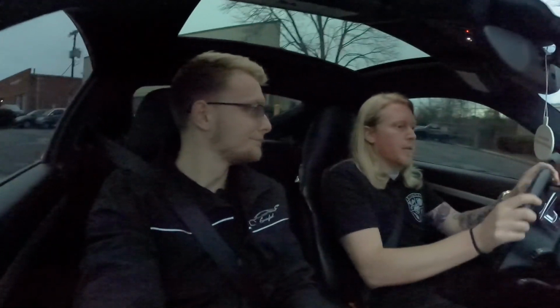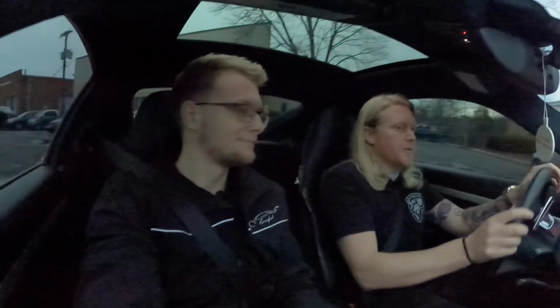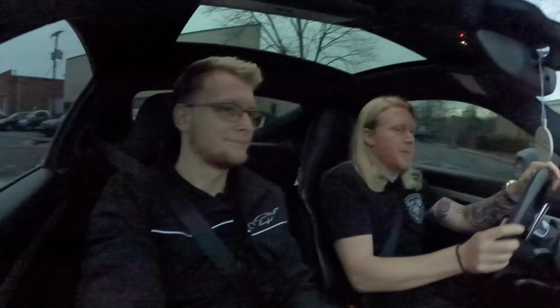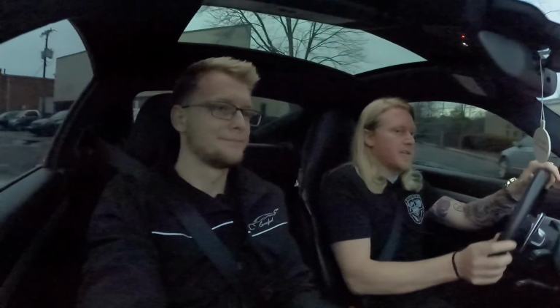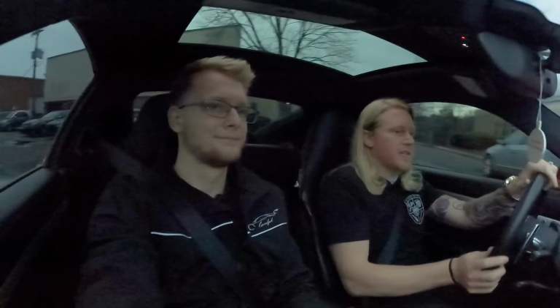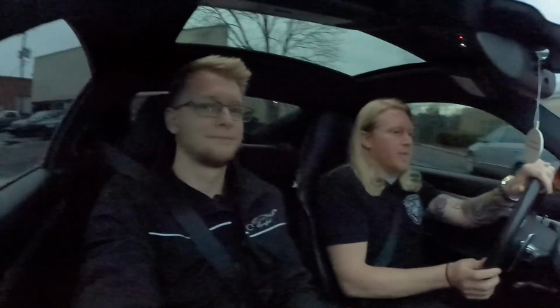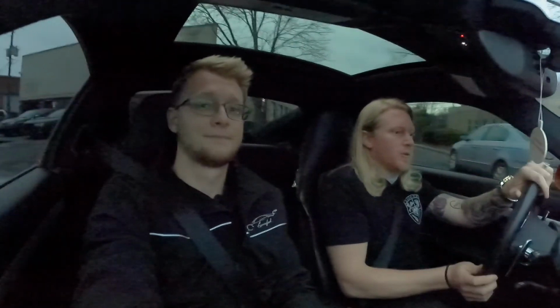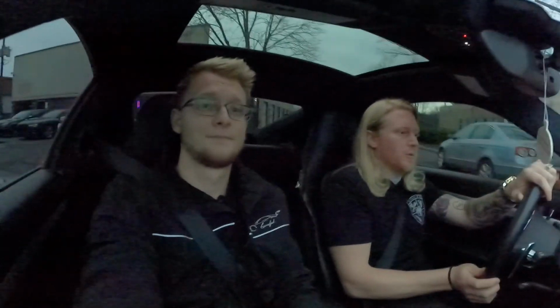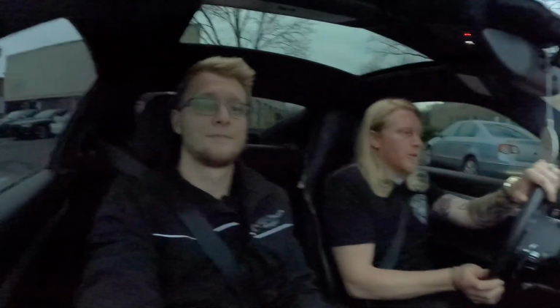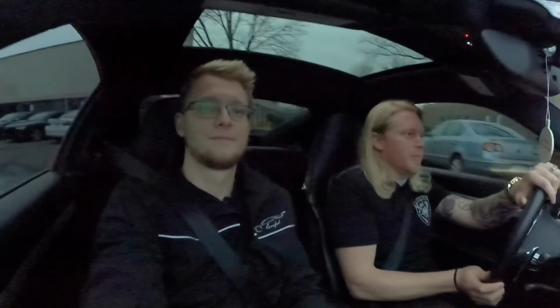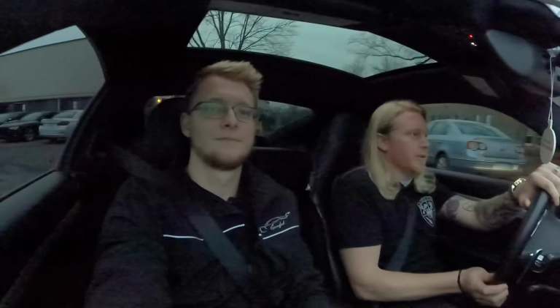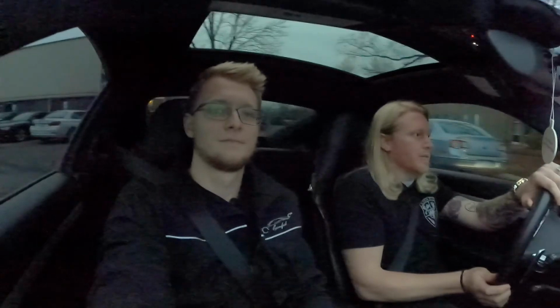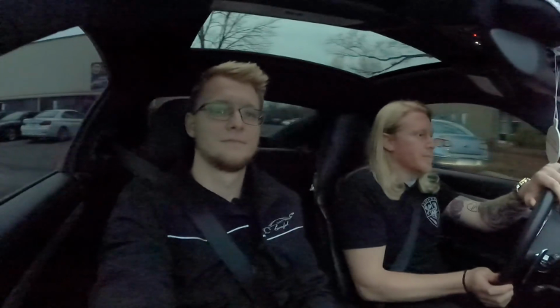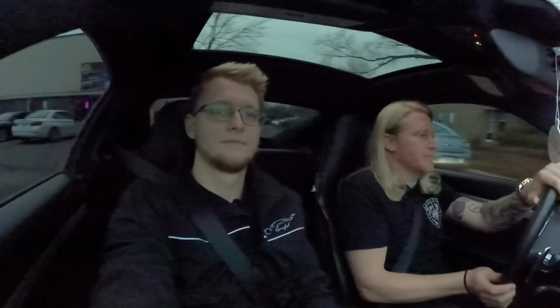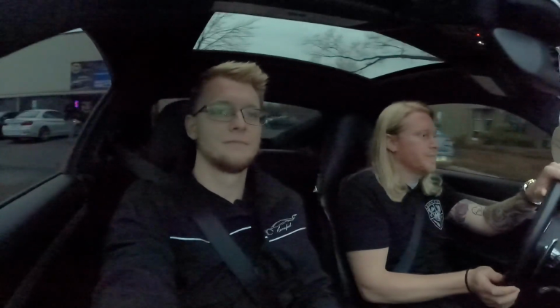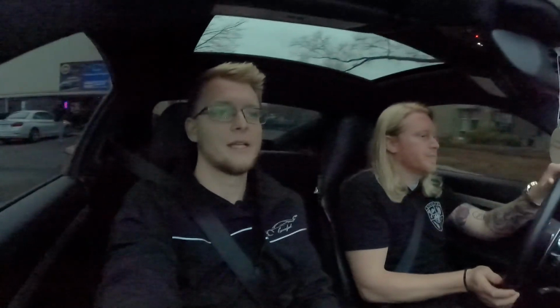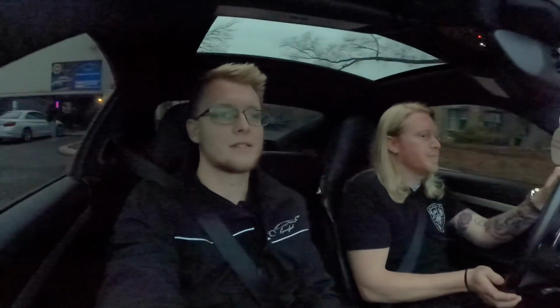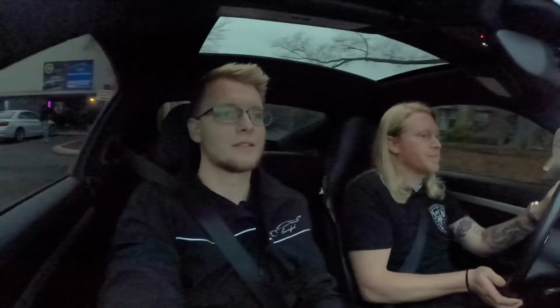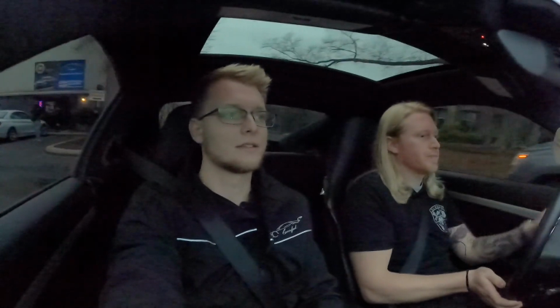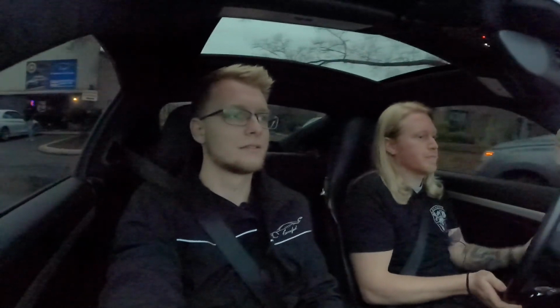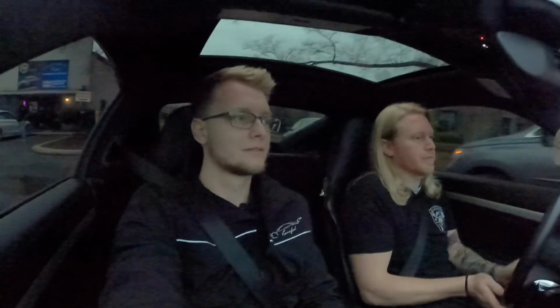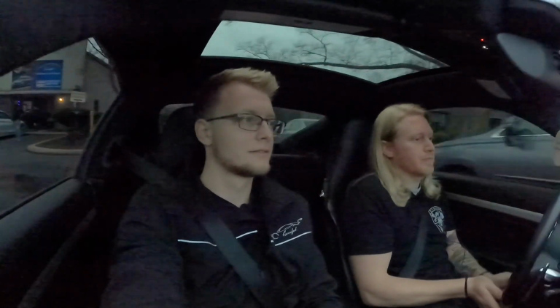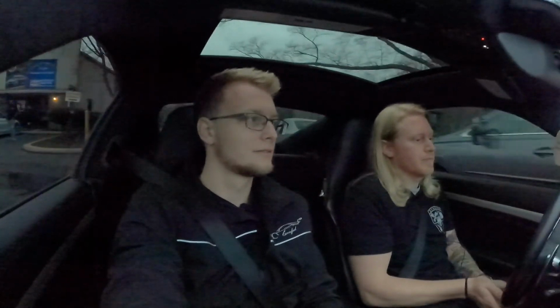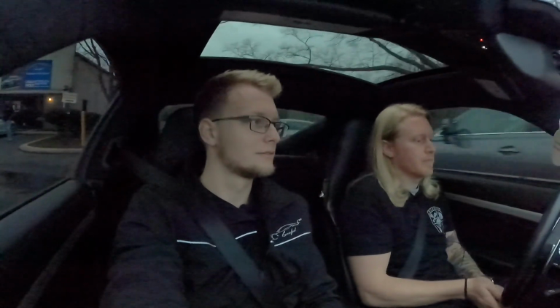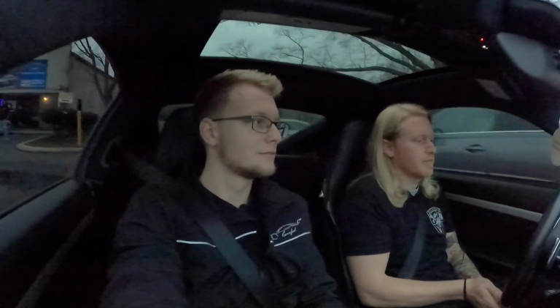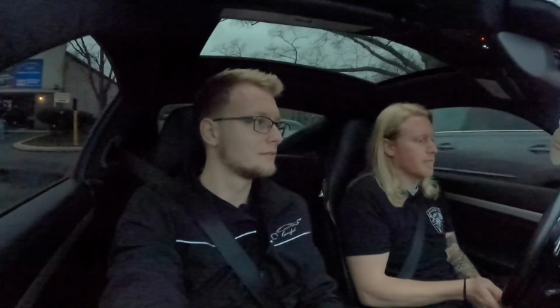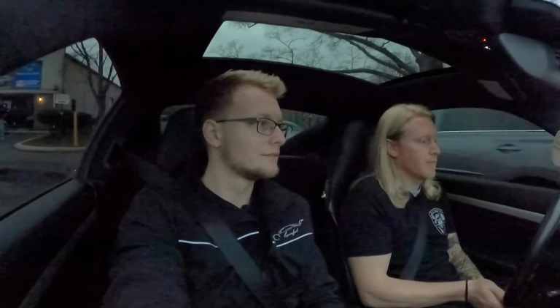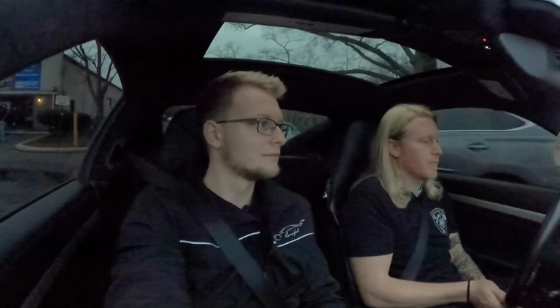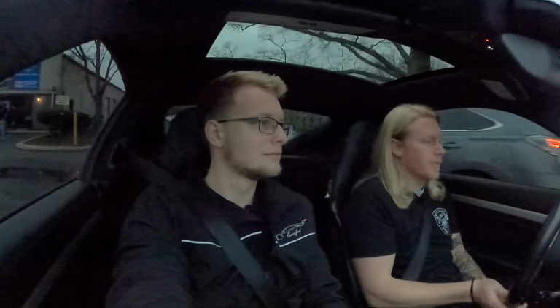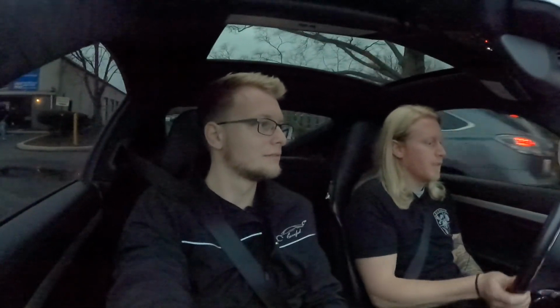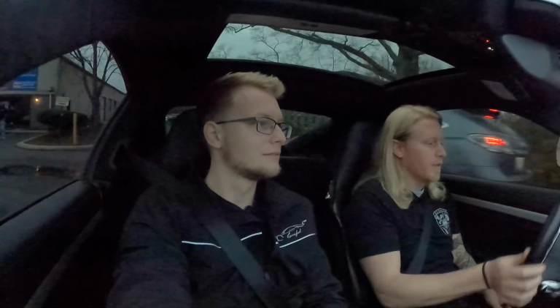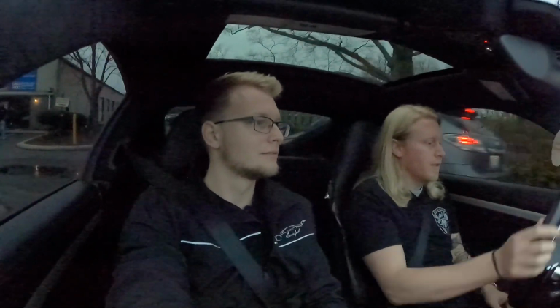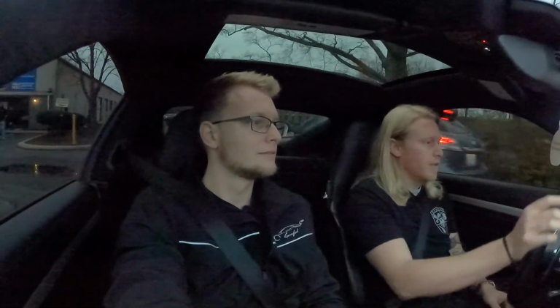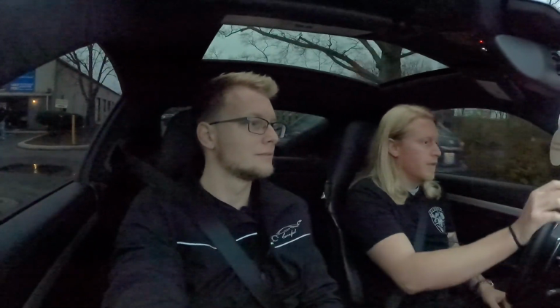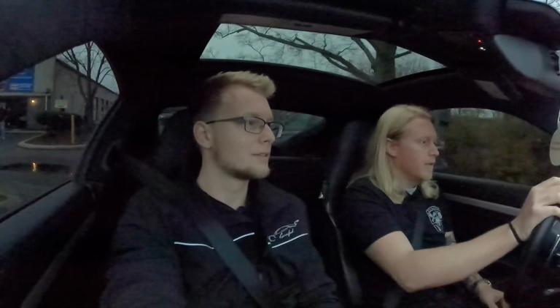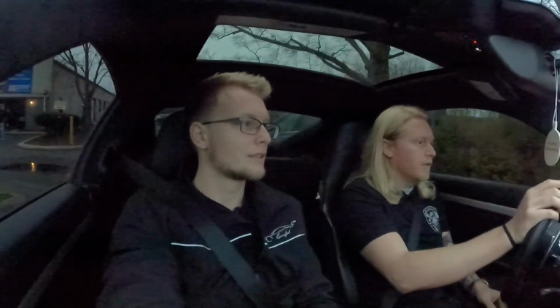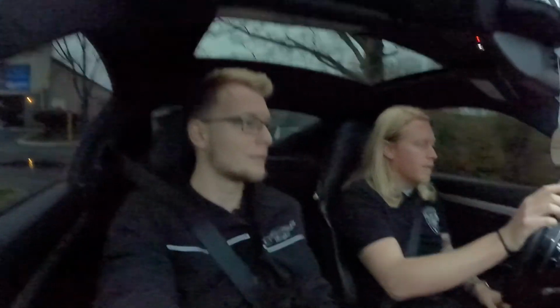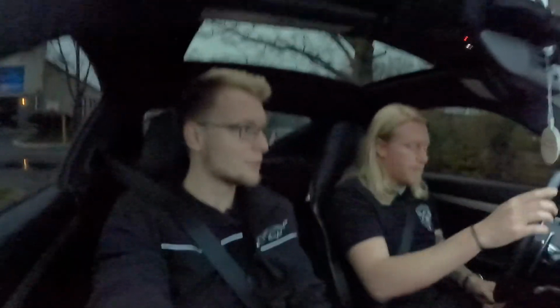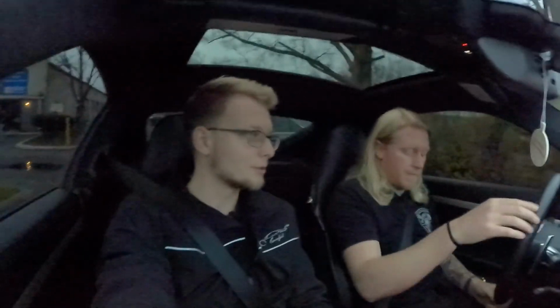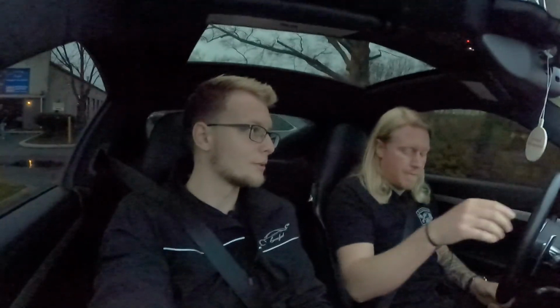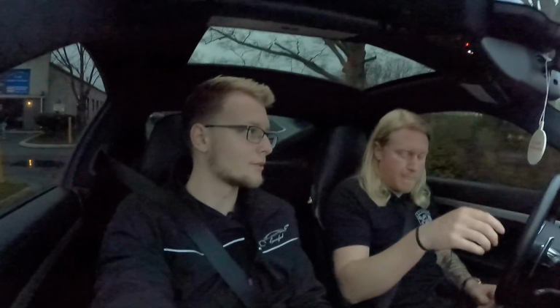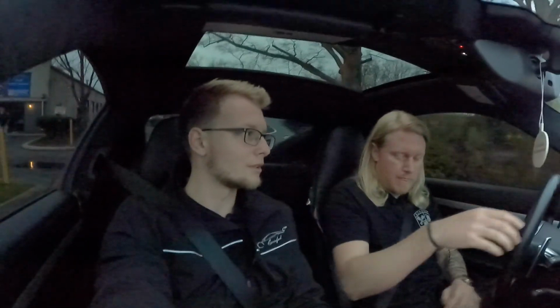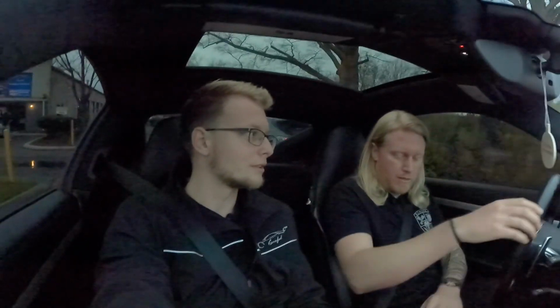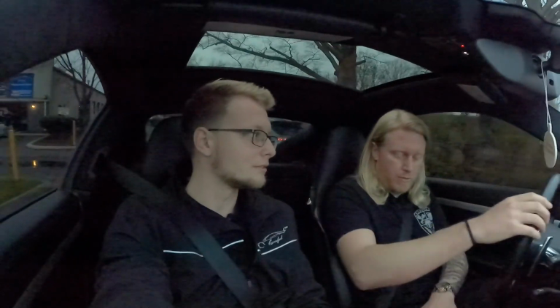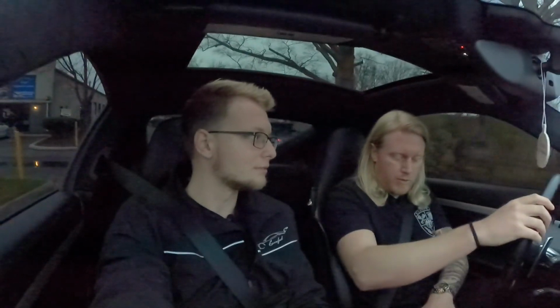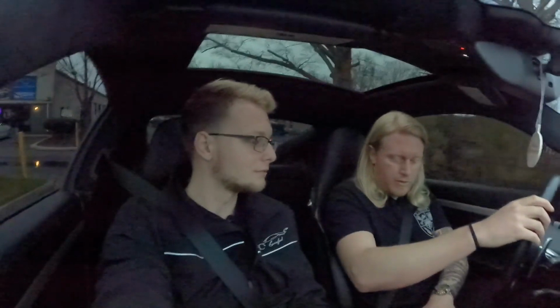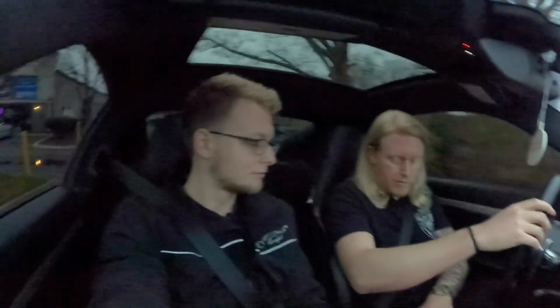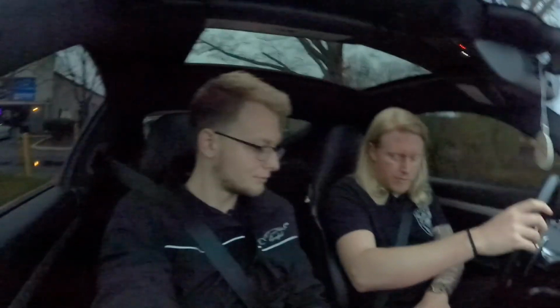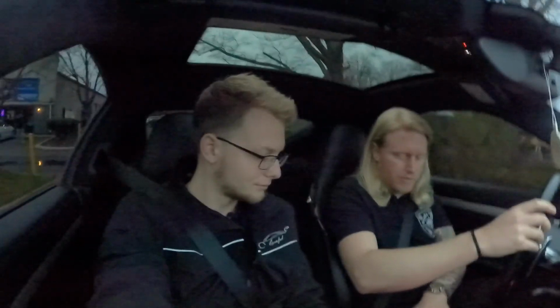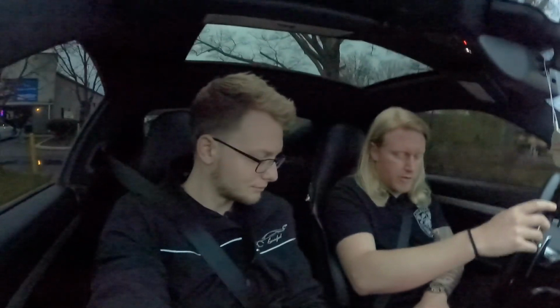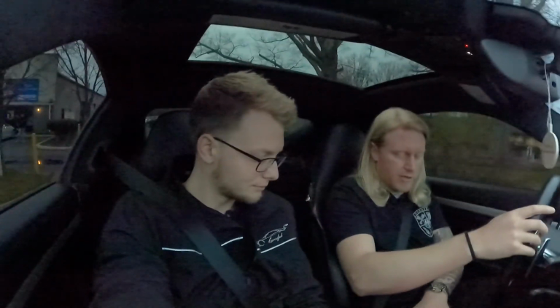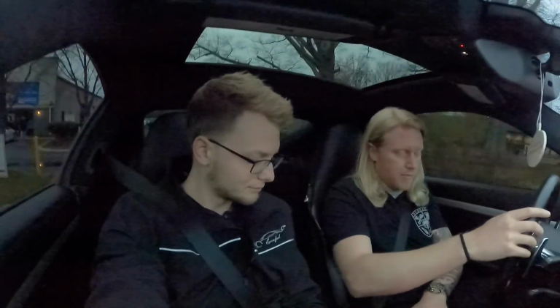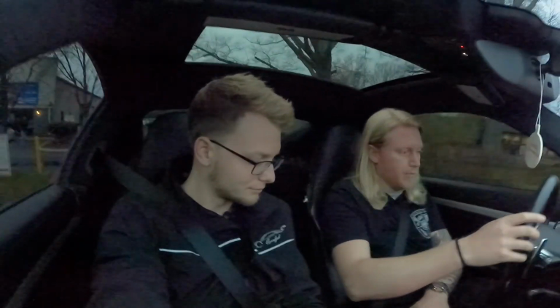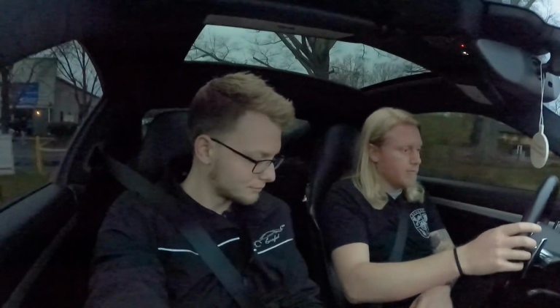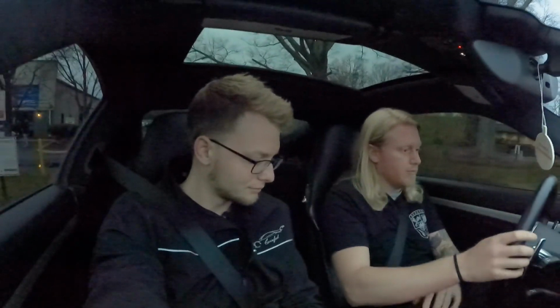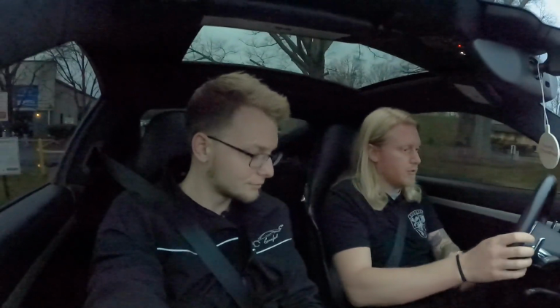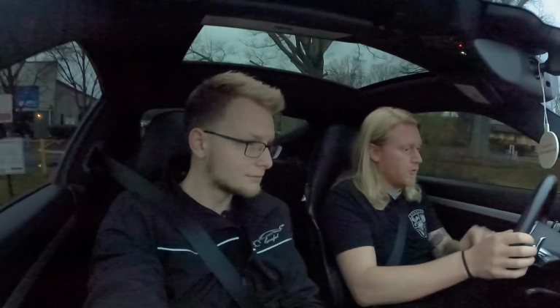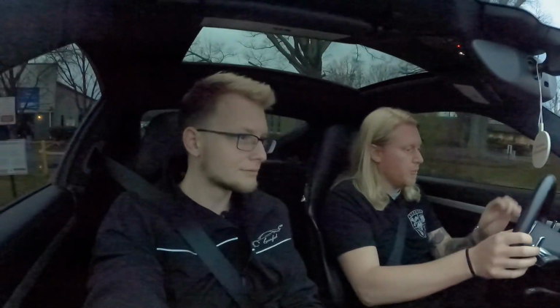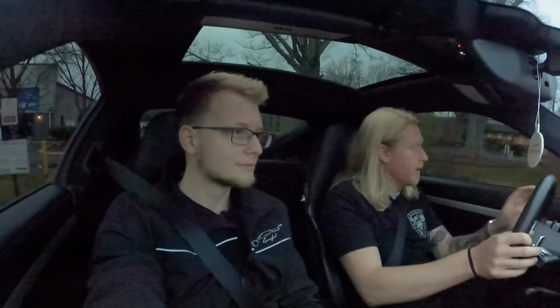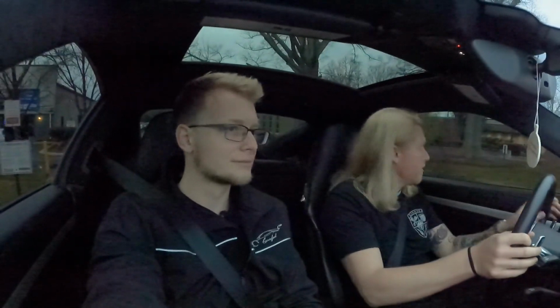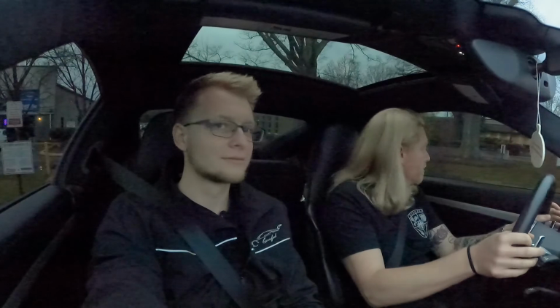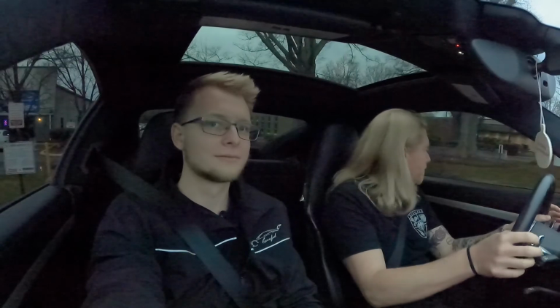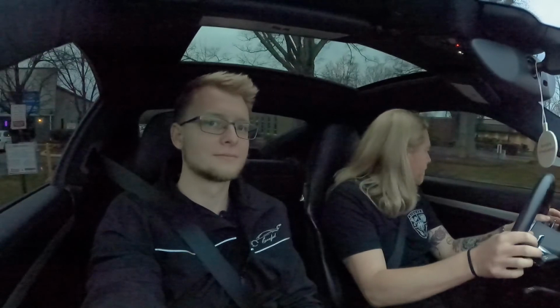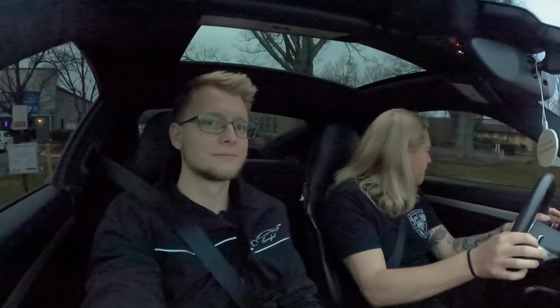It's basically a Volkswagen Beetle — basically. With a couple of turbos on it. You can turn the traction control off and come back on there.